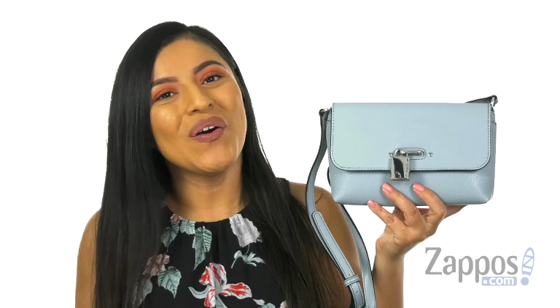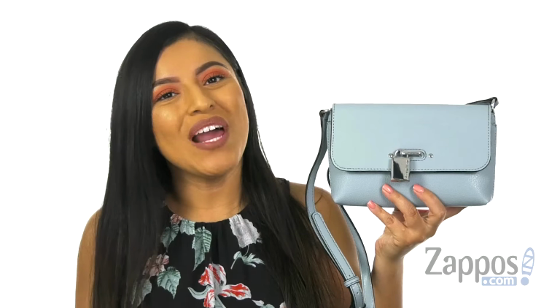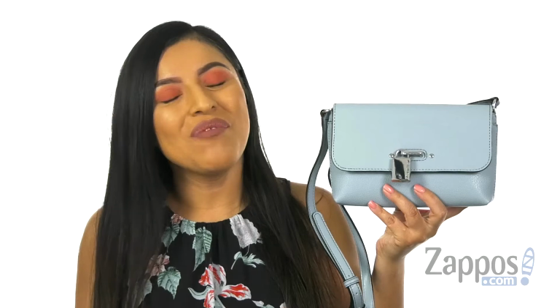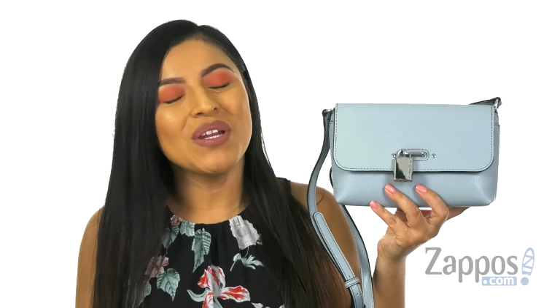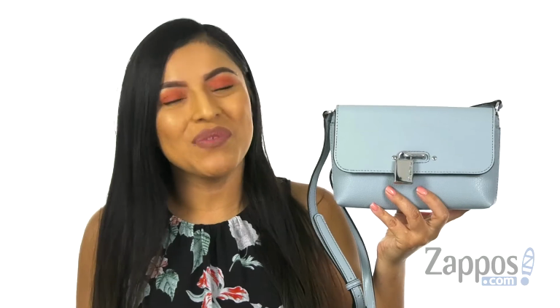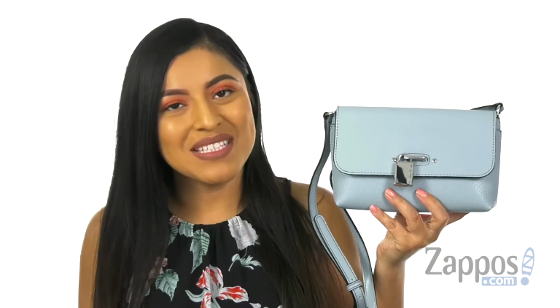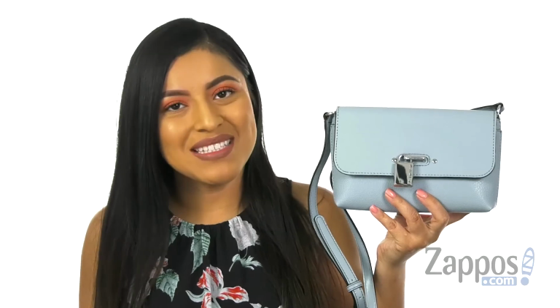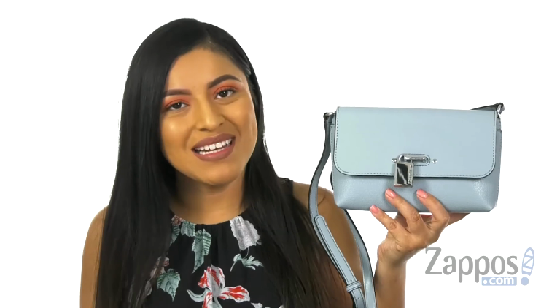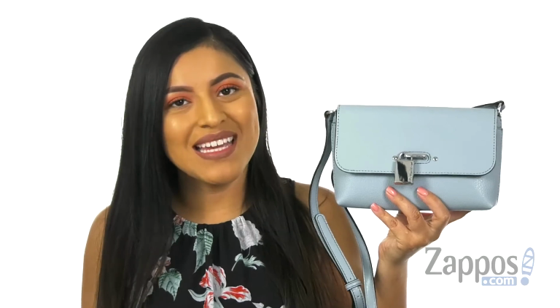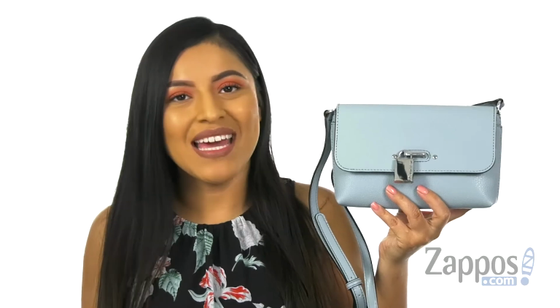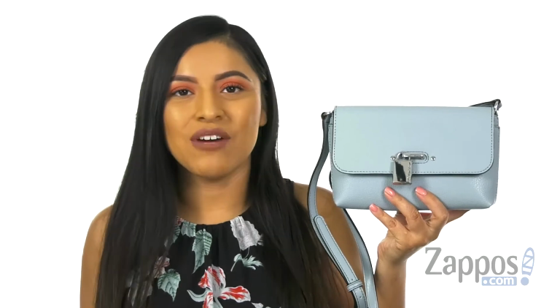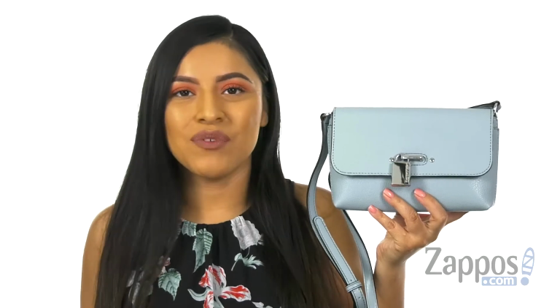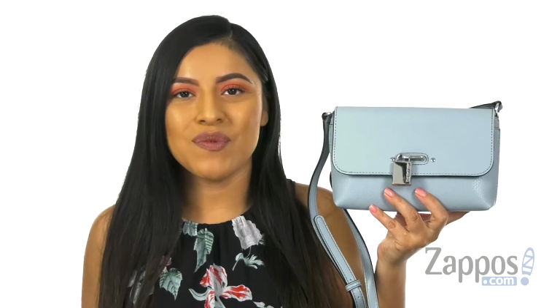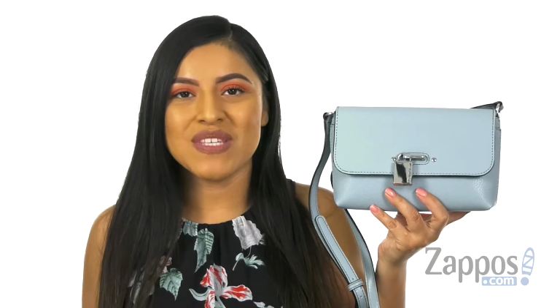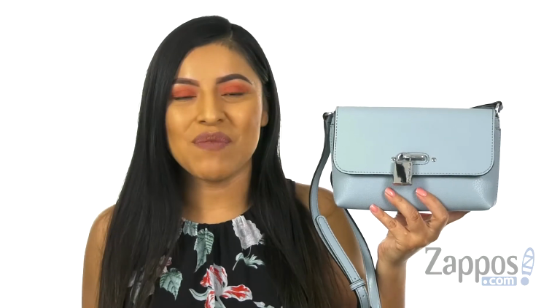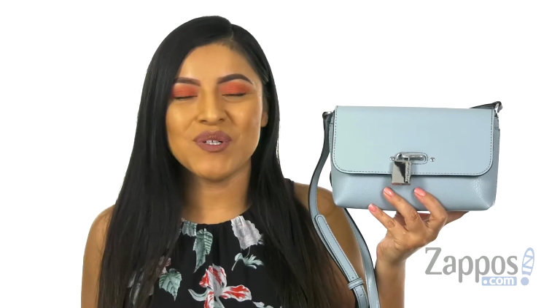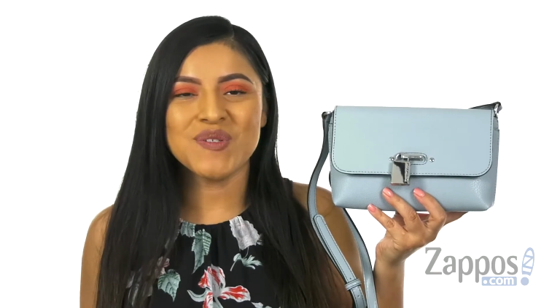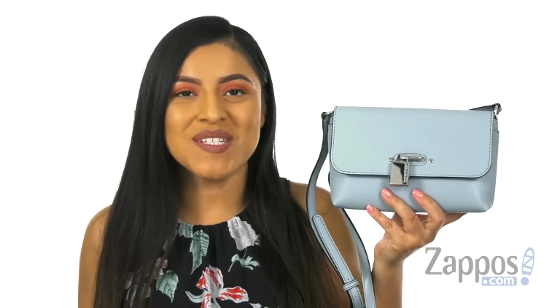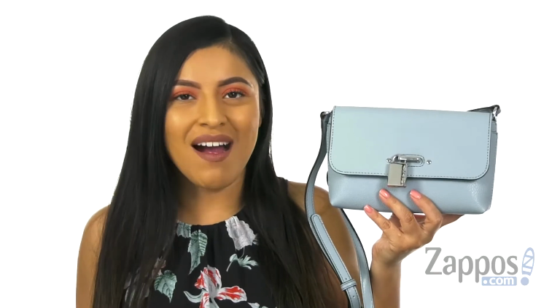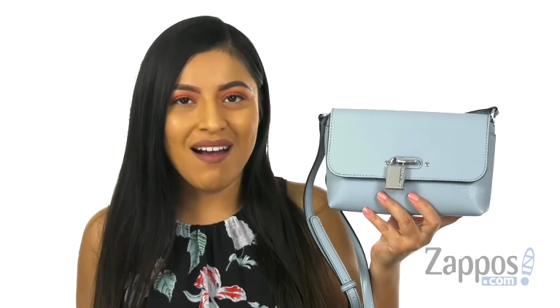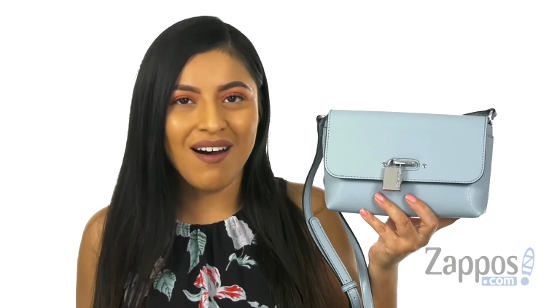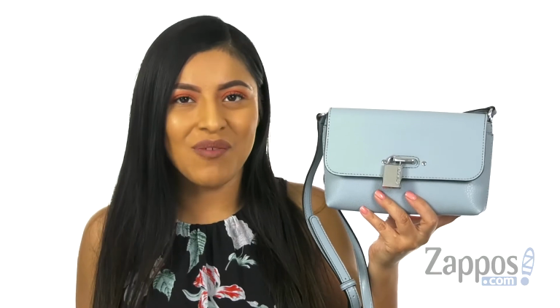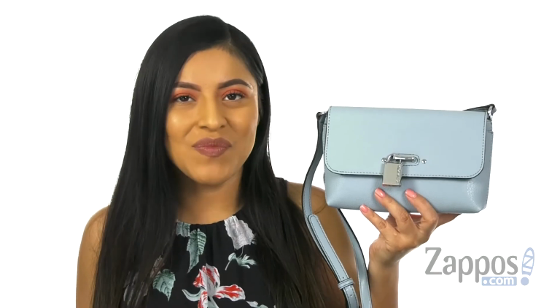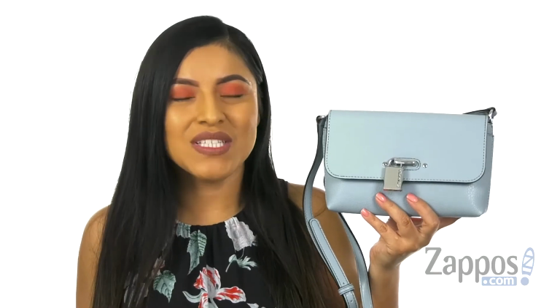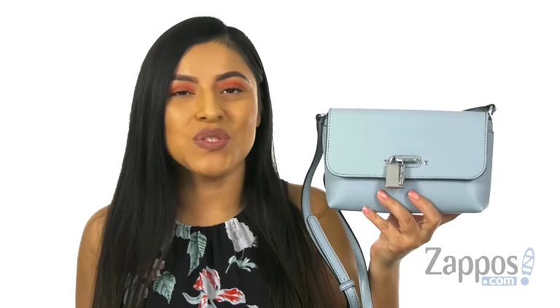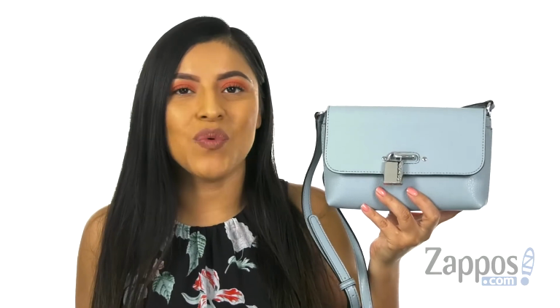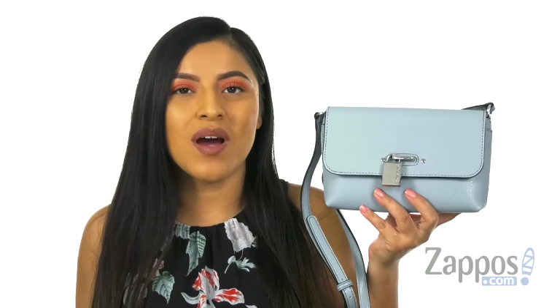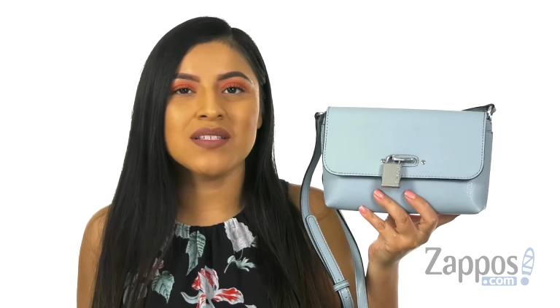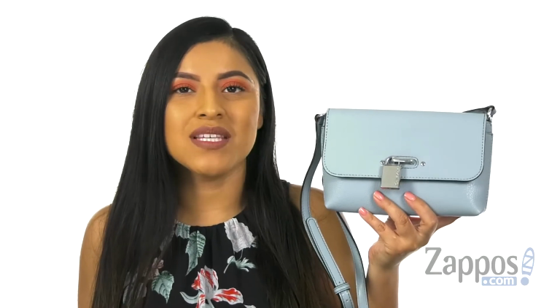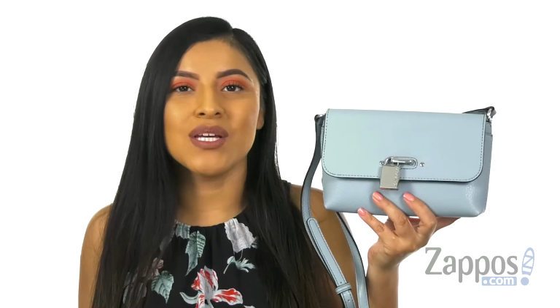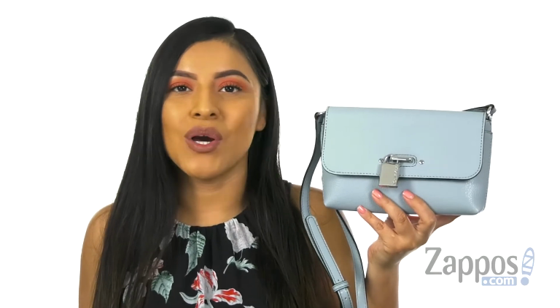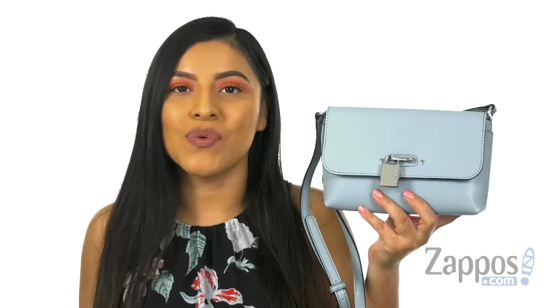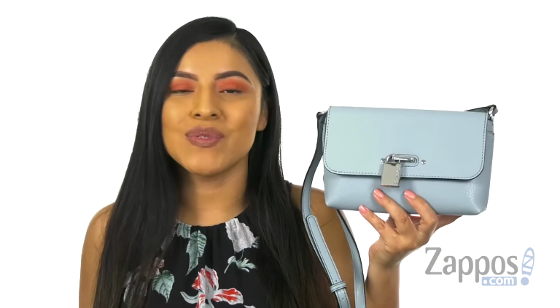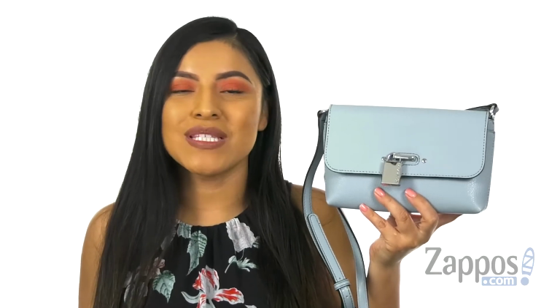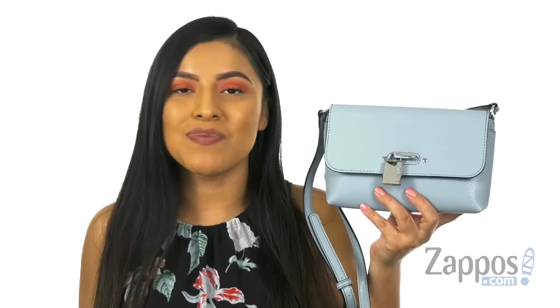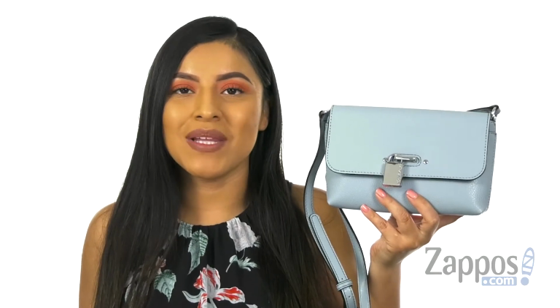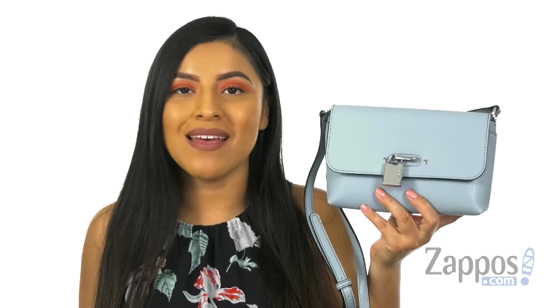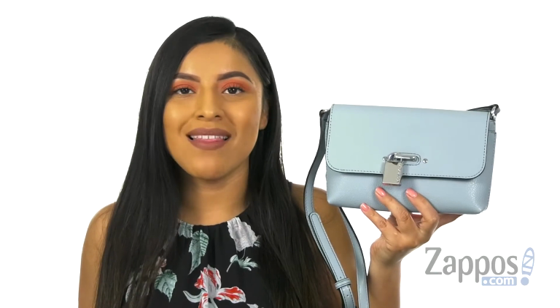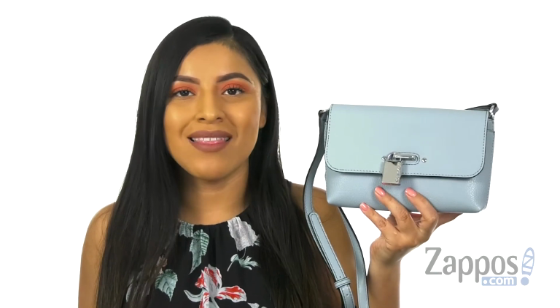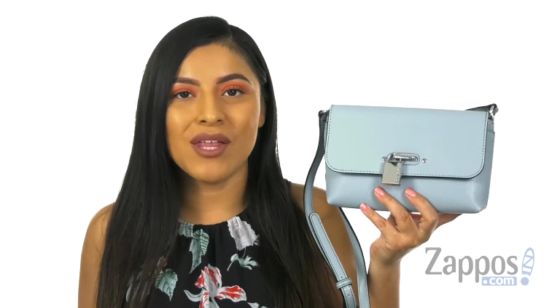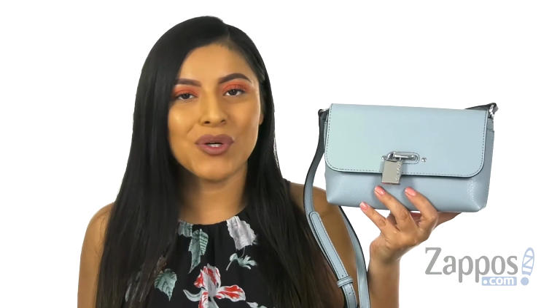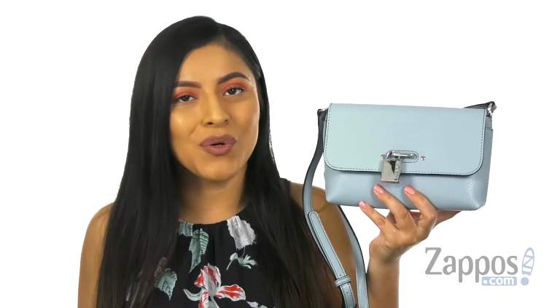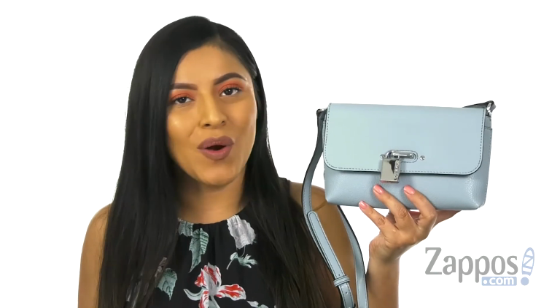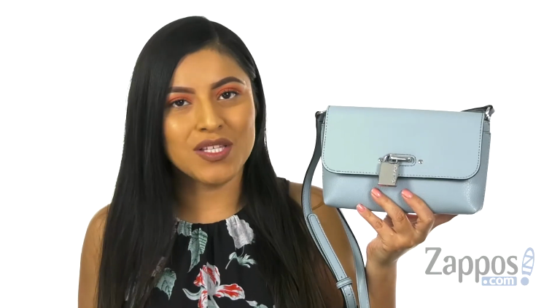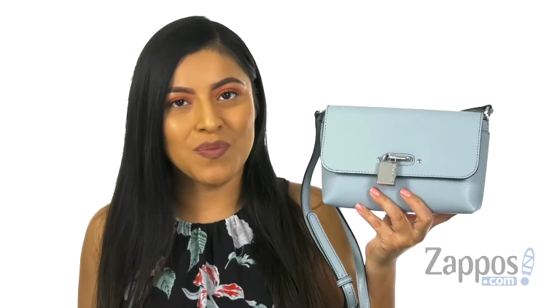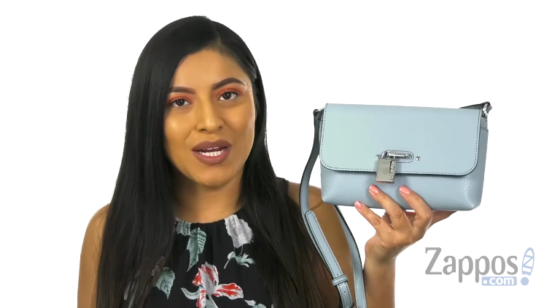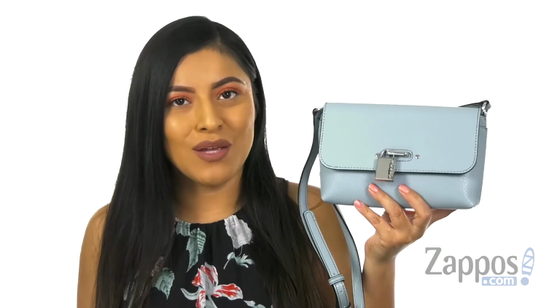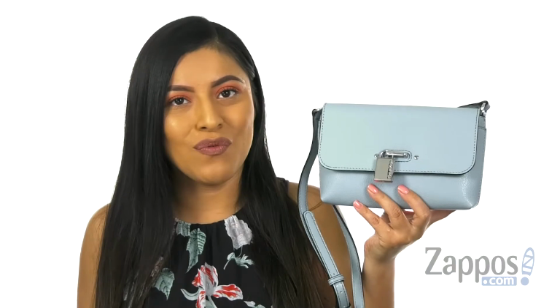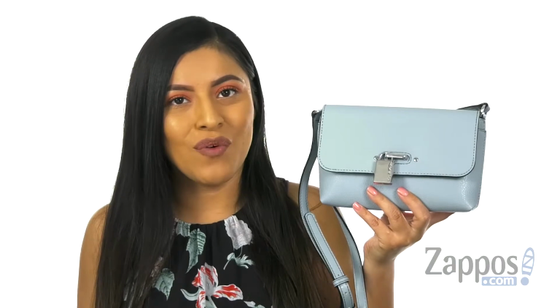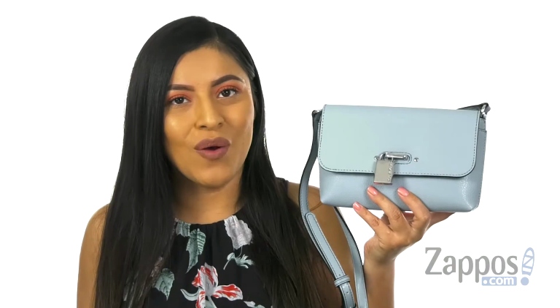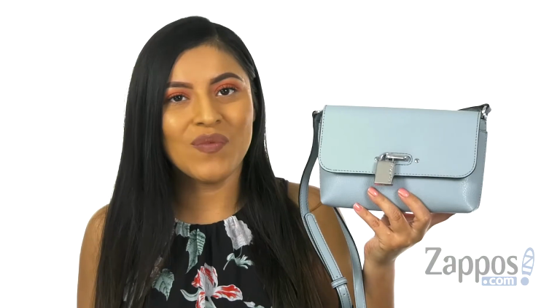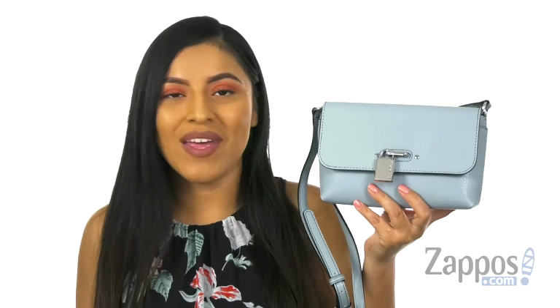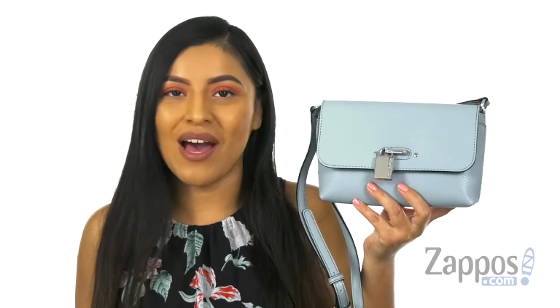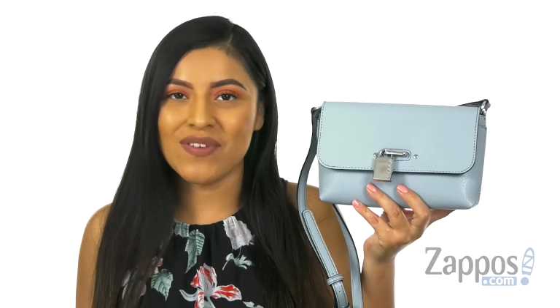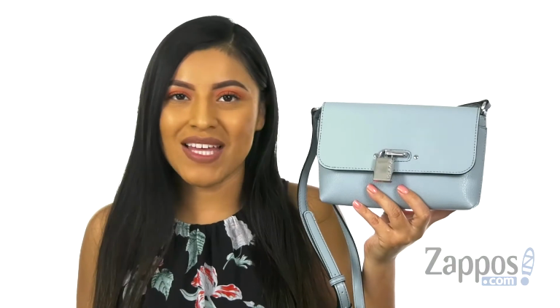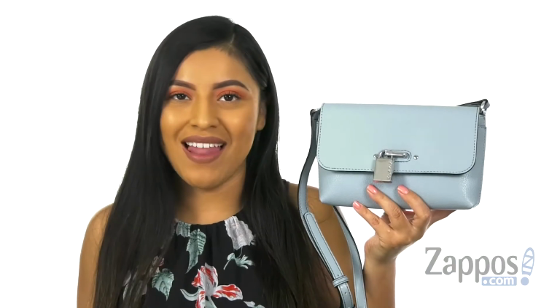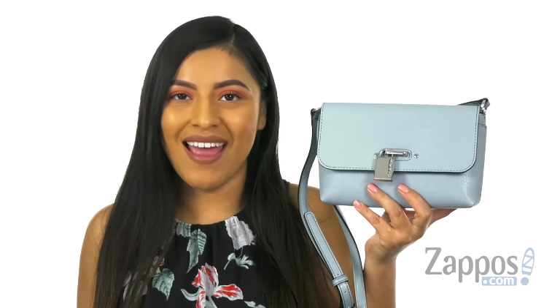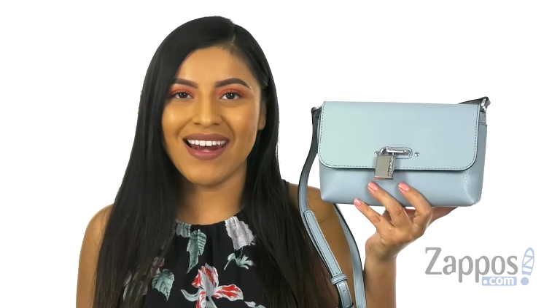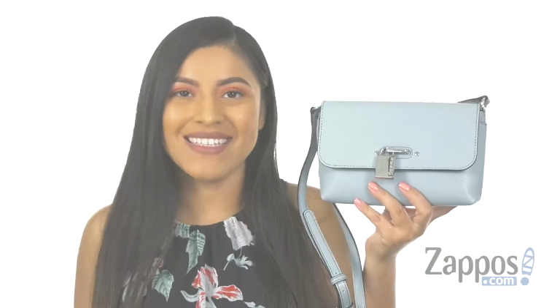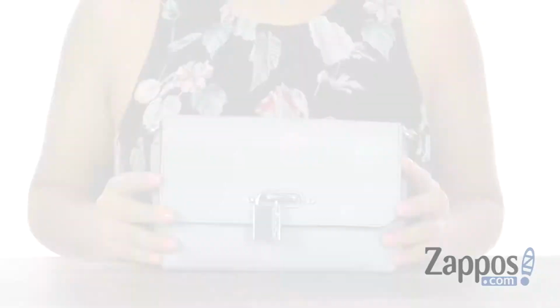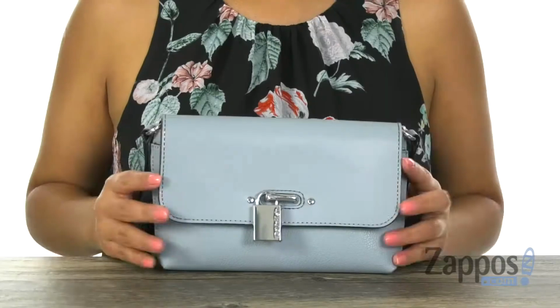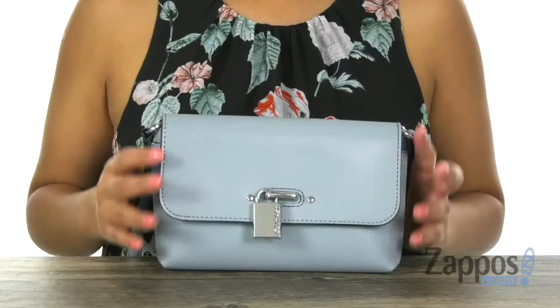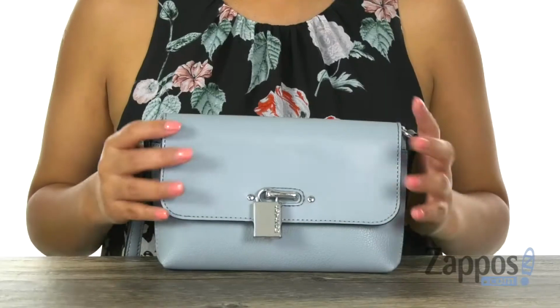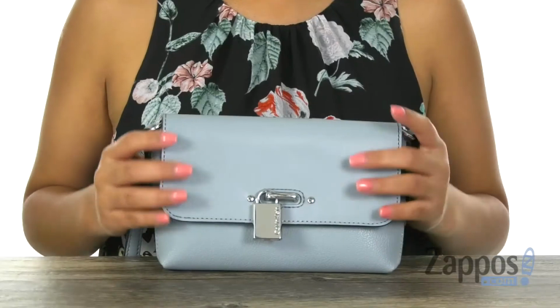Hola, my name is Nelly and I'm from Zappos.com. This is the Roxy Goat Split Leather Crossbody from Calvin Klein.